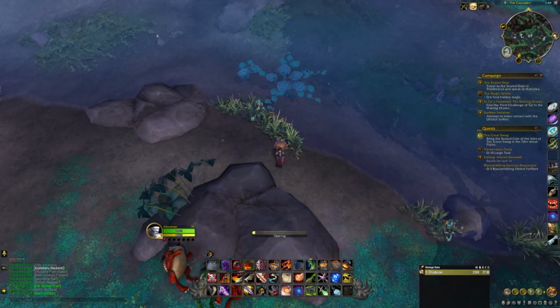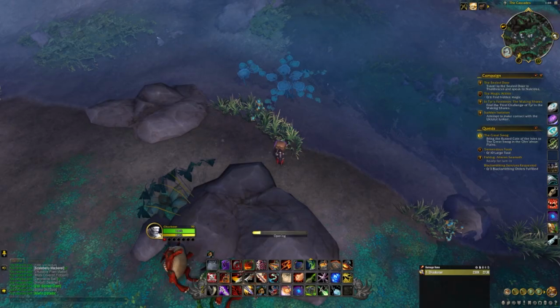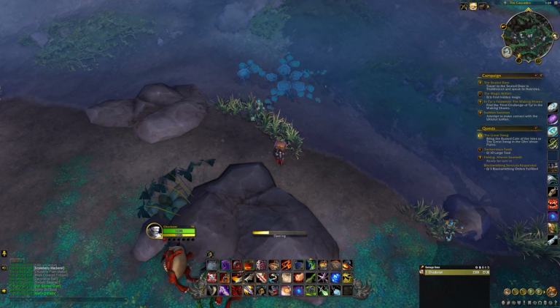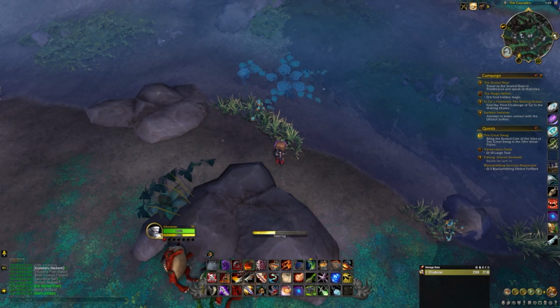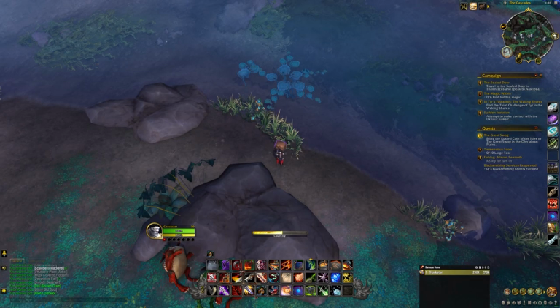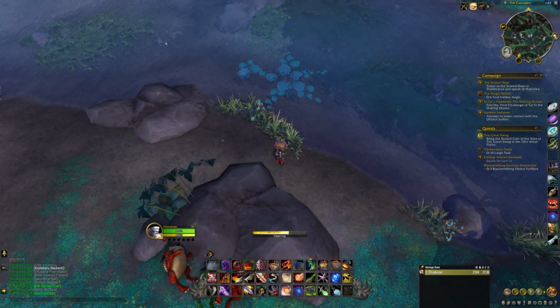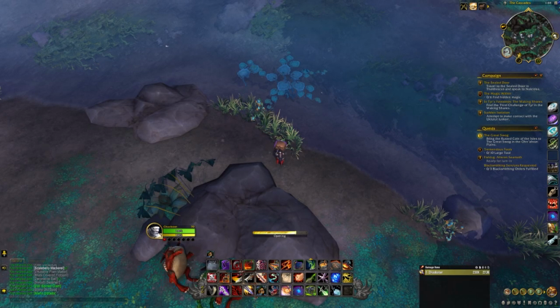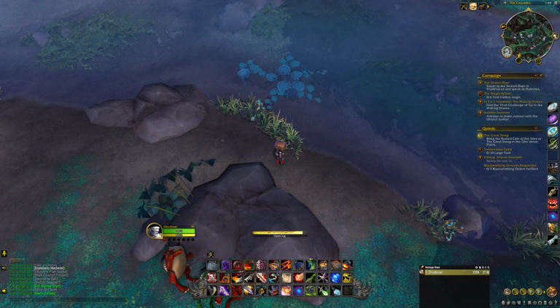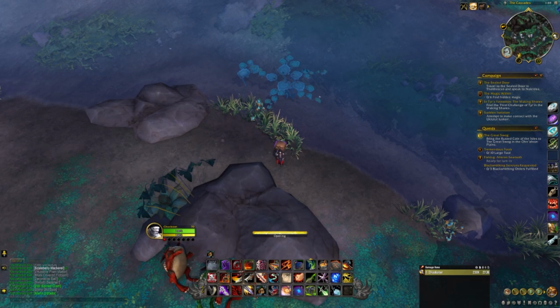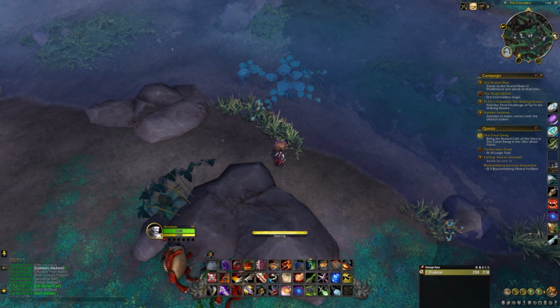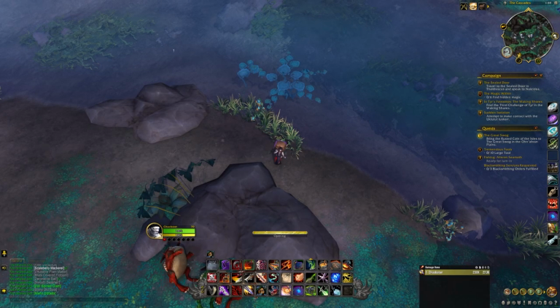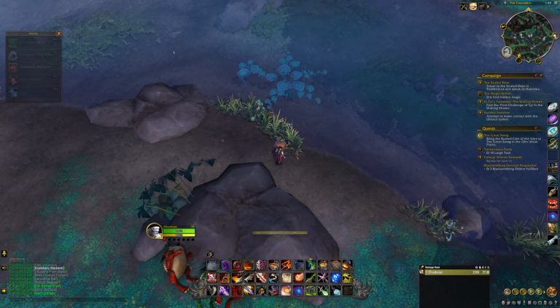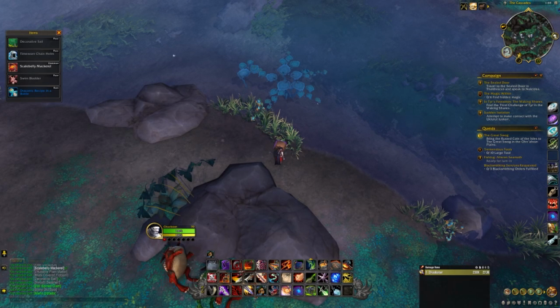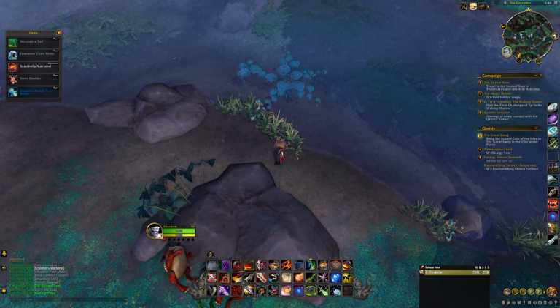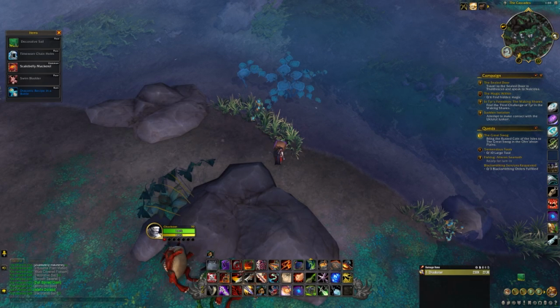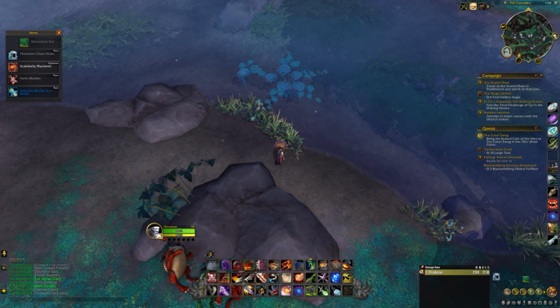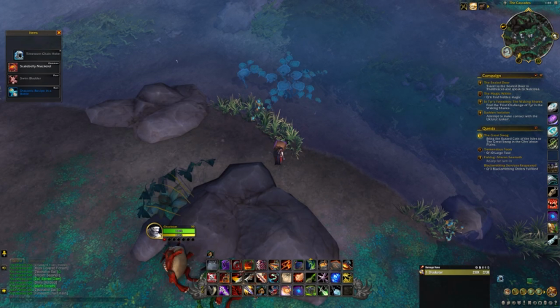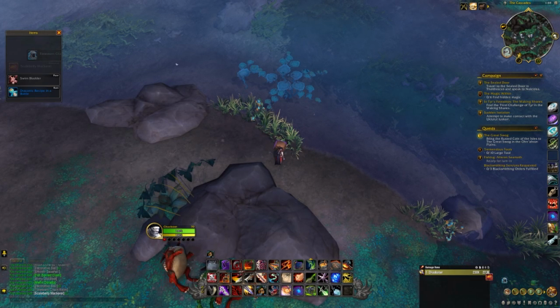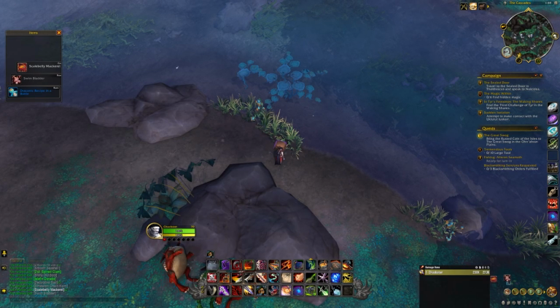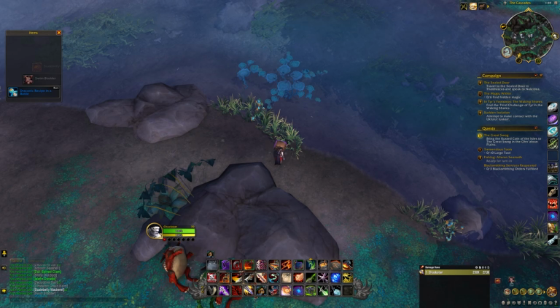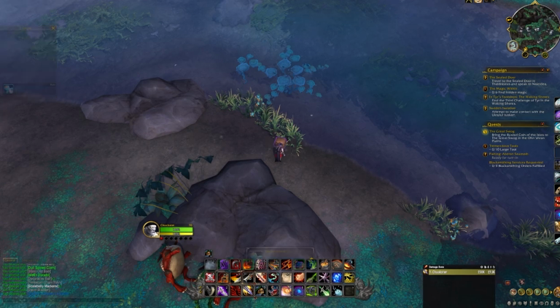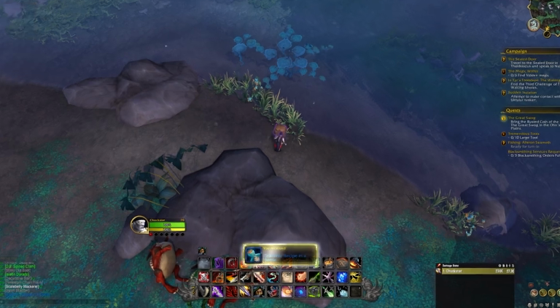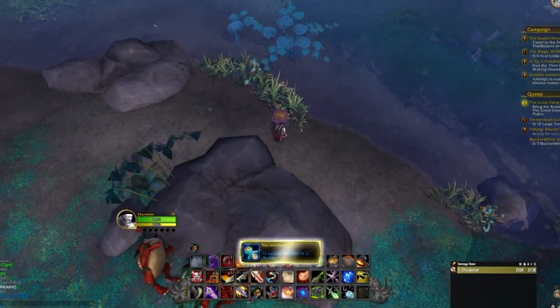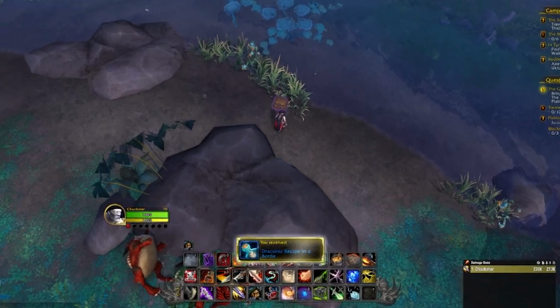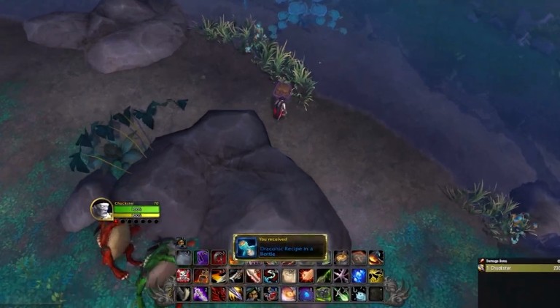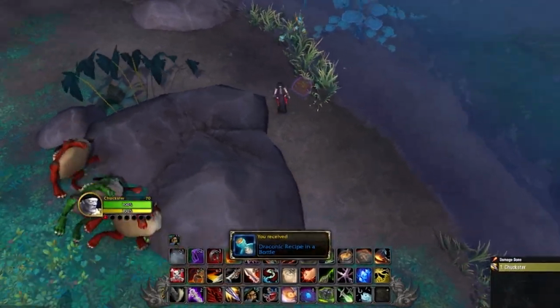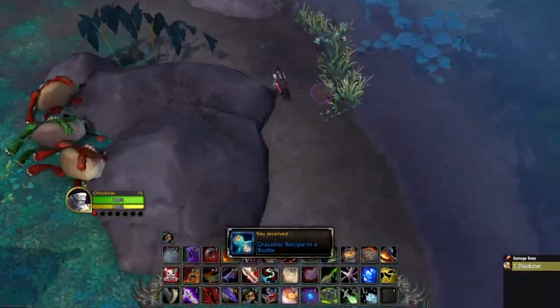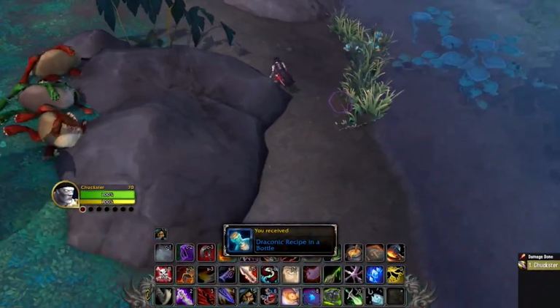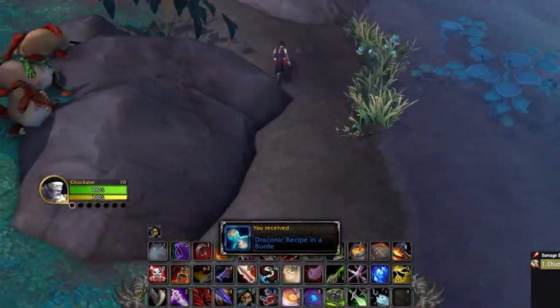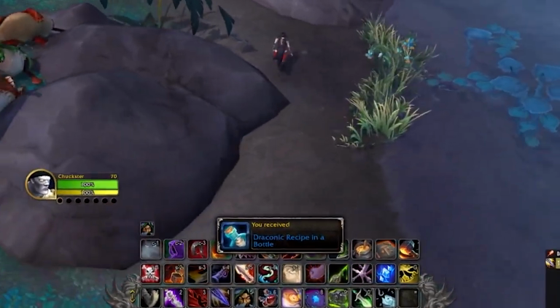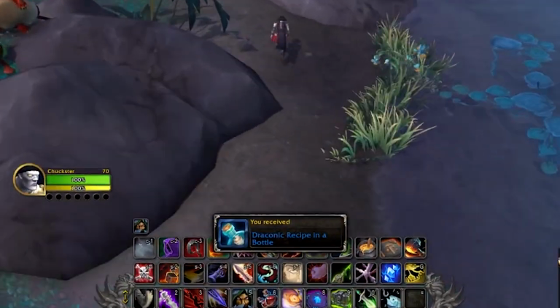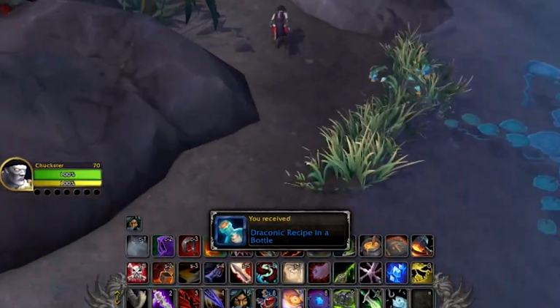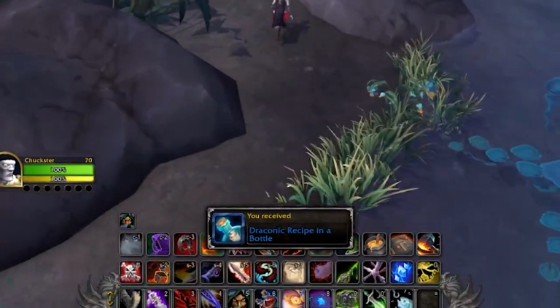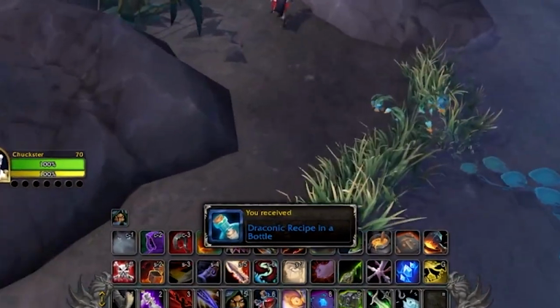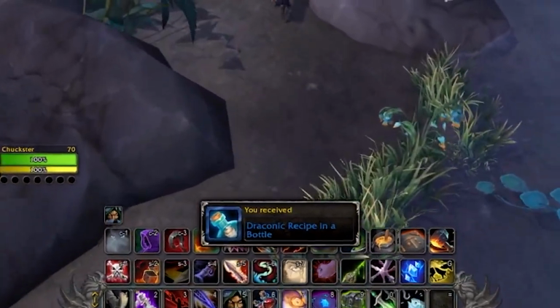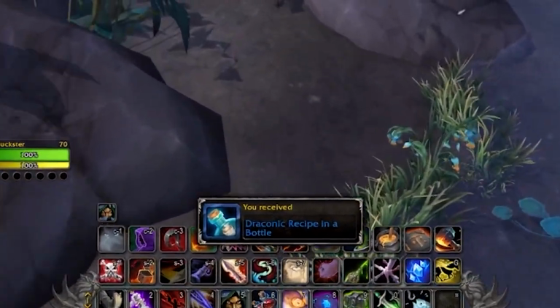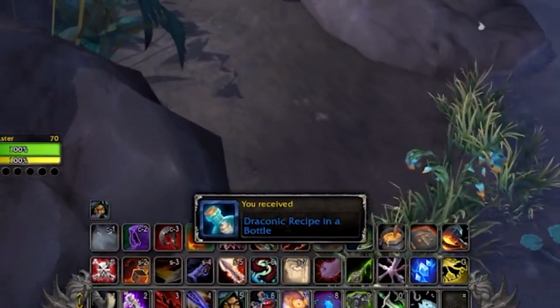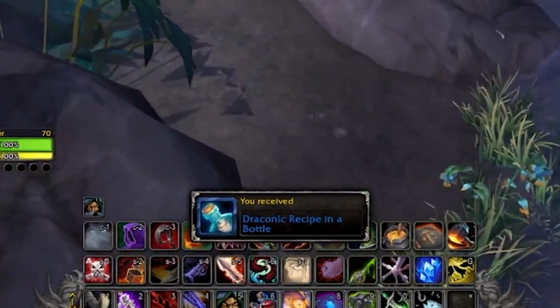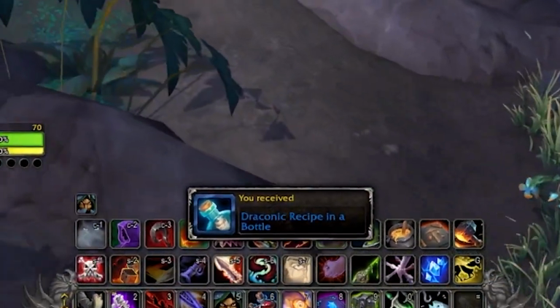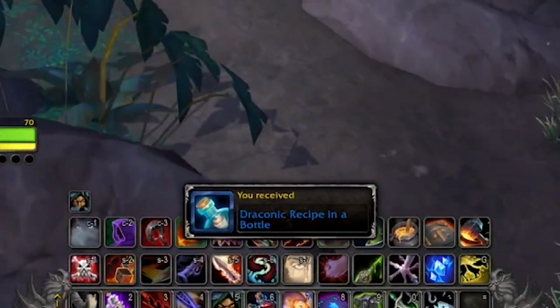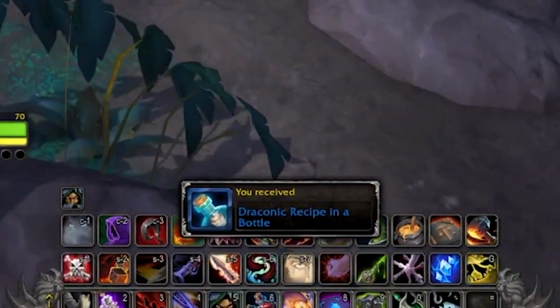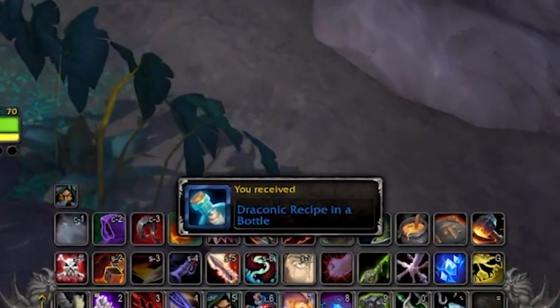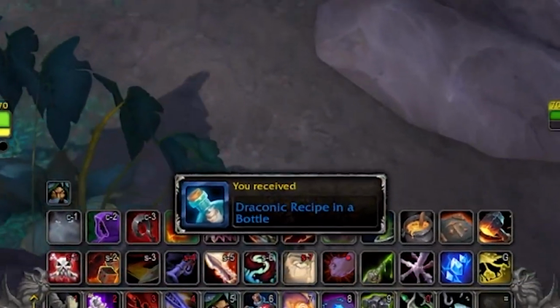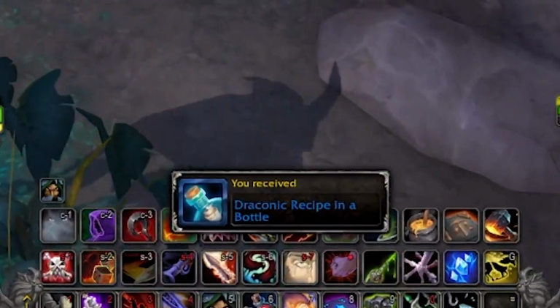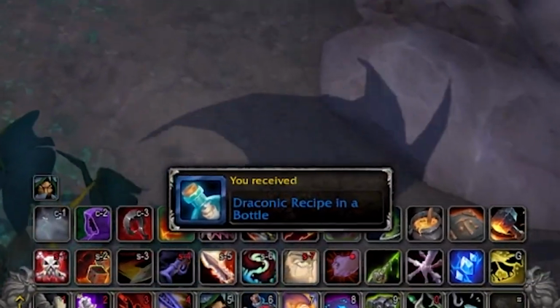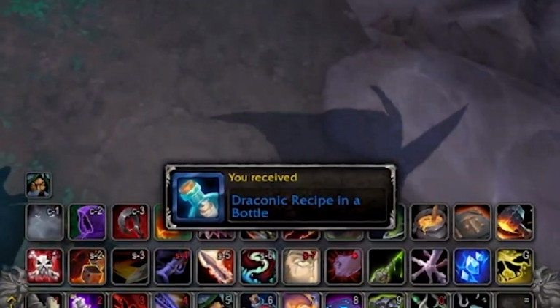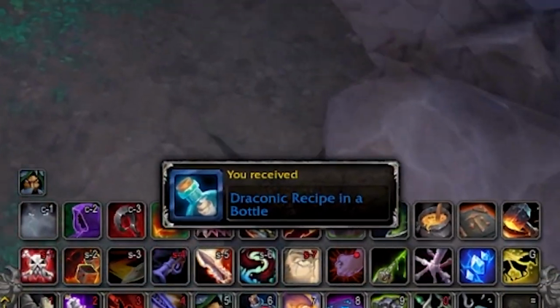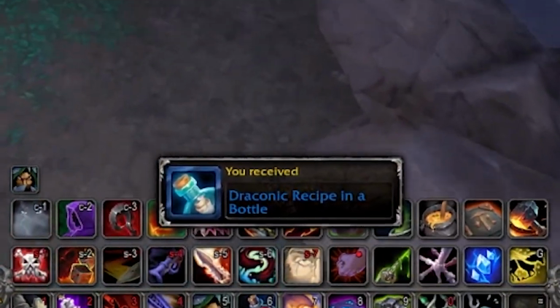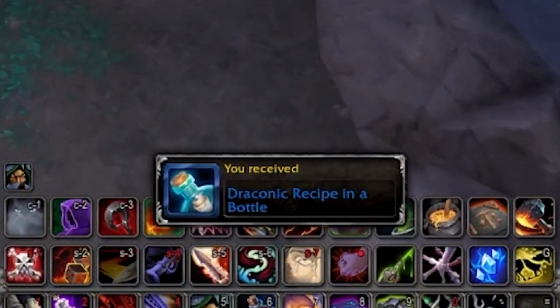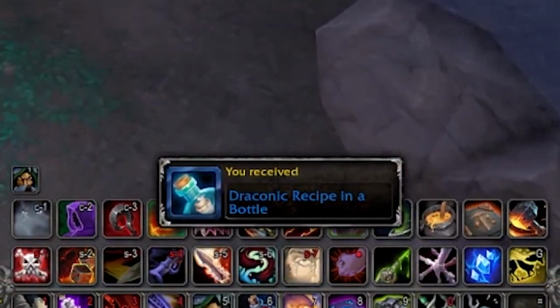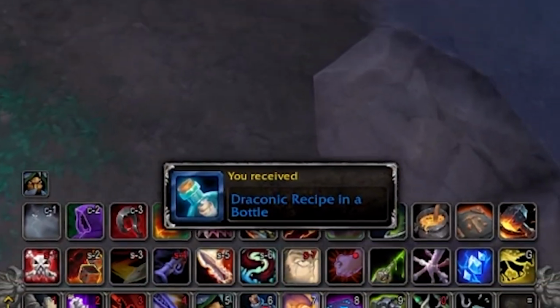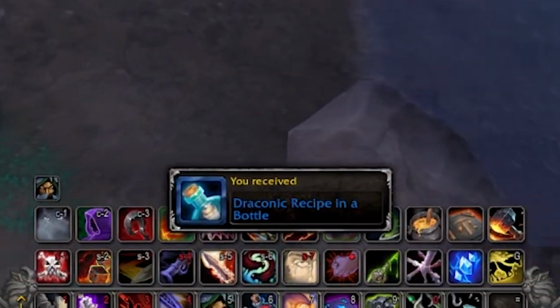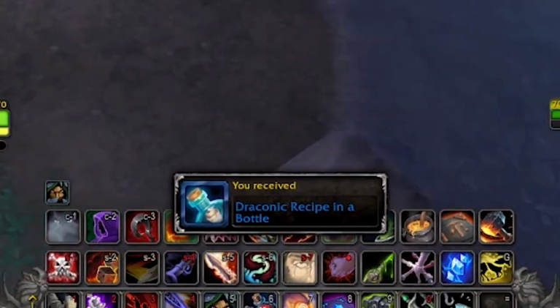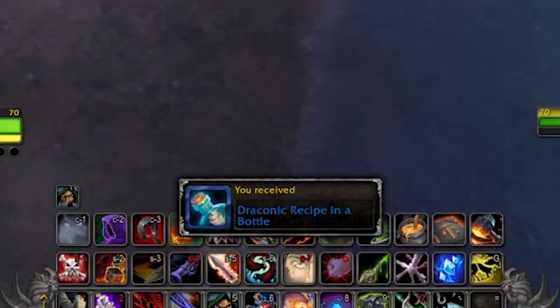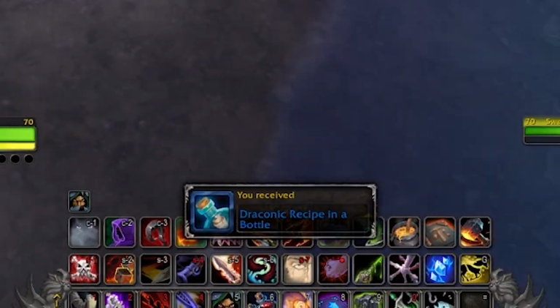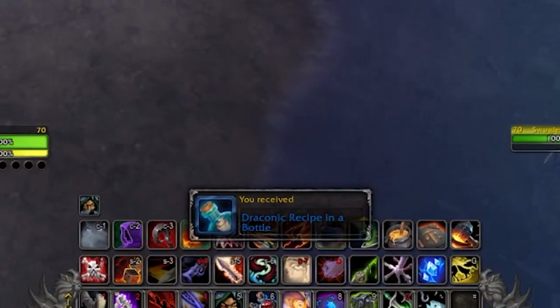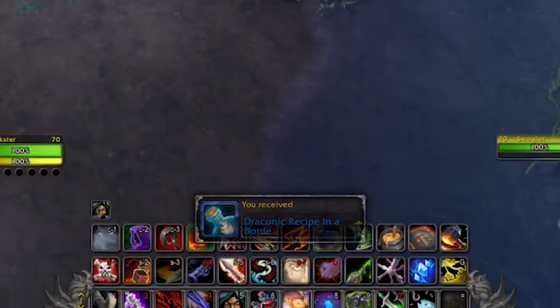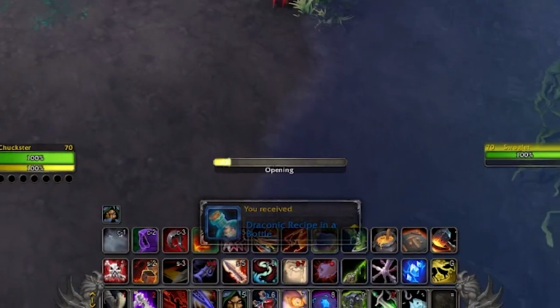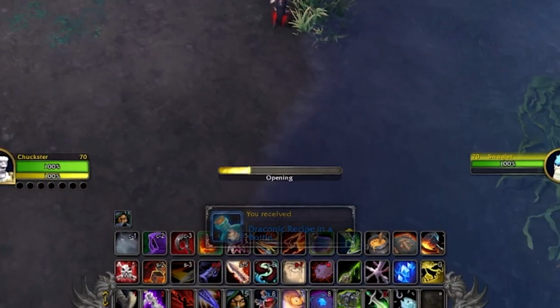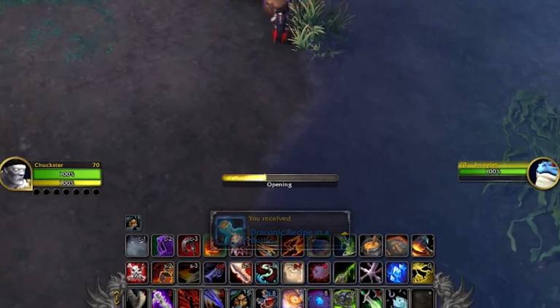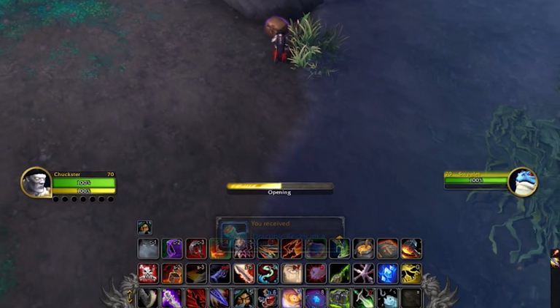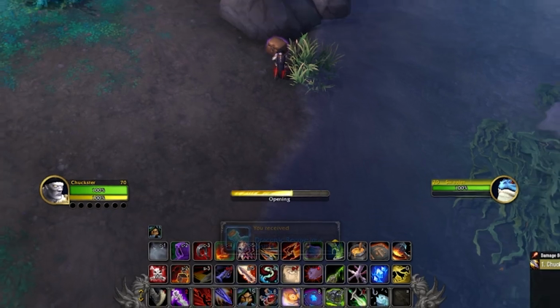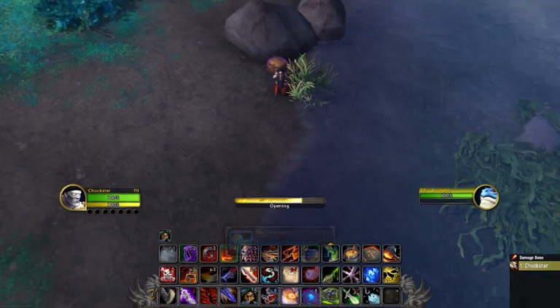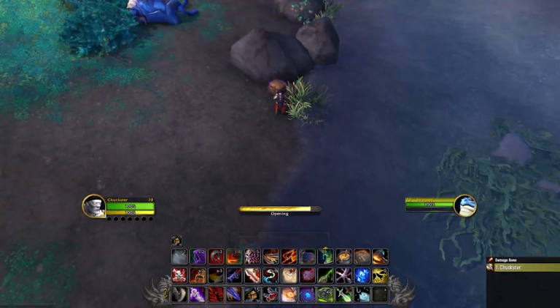I also got one Draconic Recipe in a Bottle which had a Draken cosmetic recipe for inscription, two silver coins, and twelve copper coins.